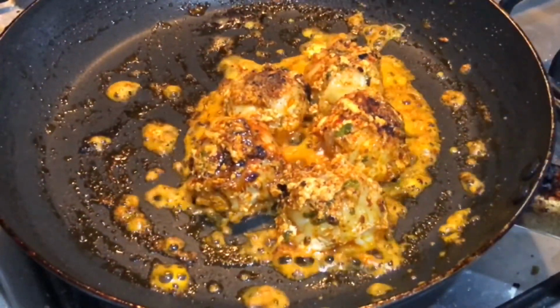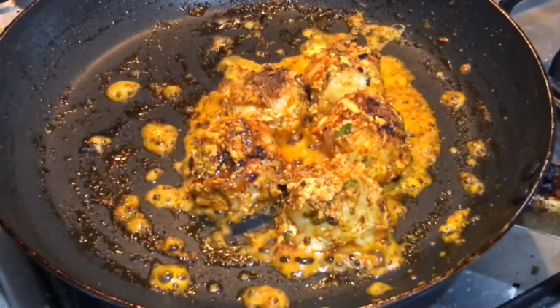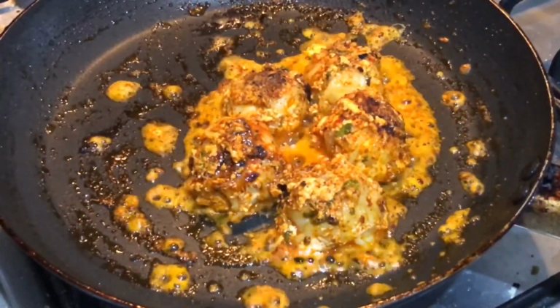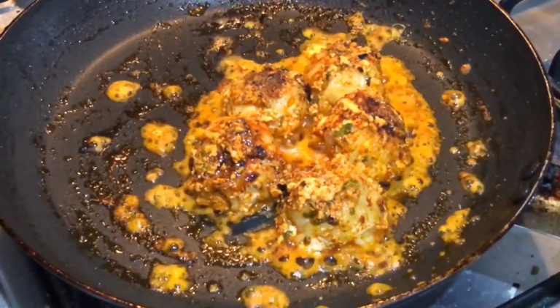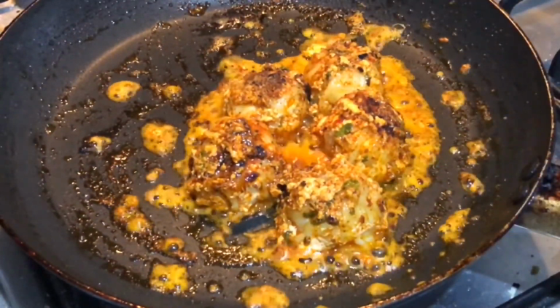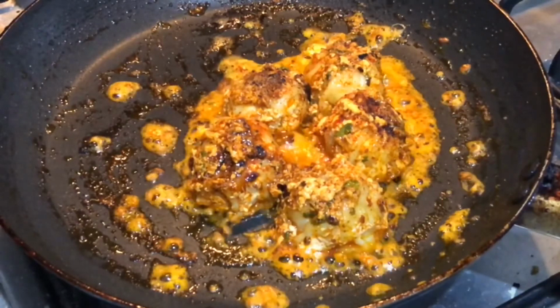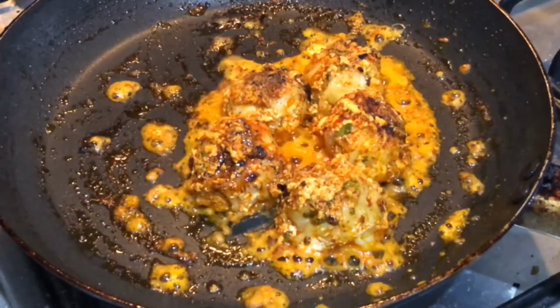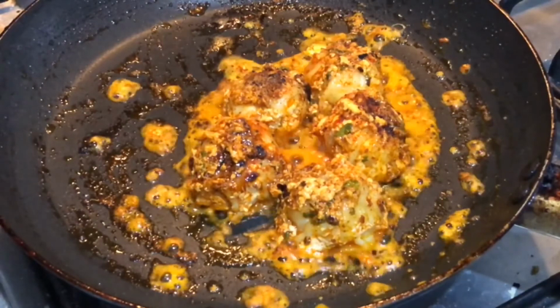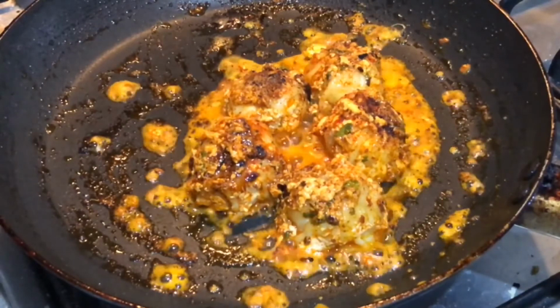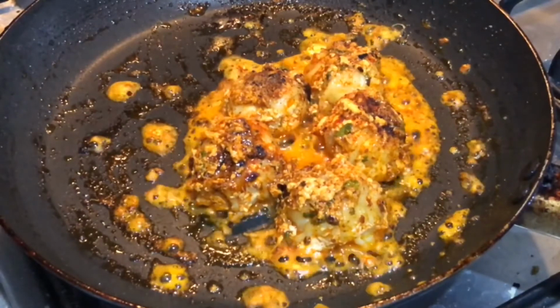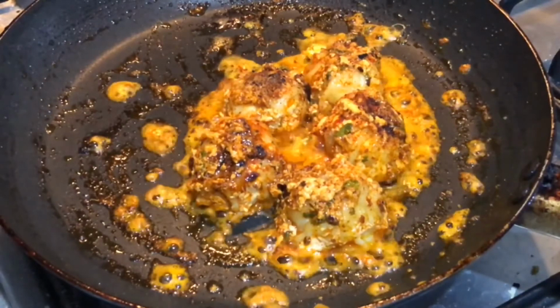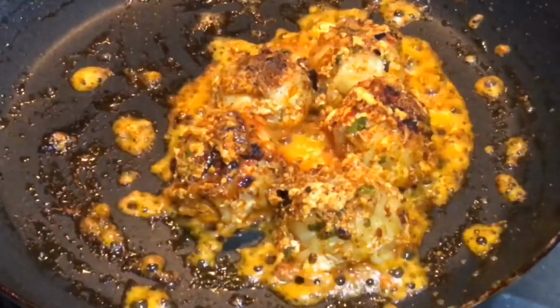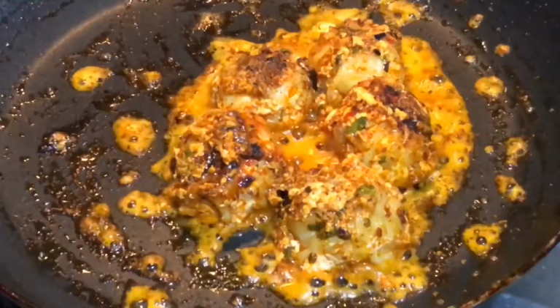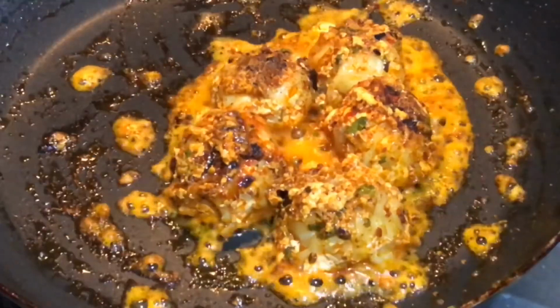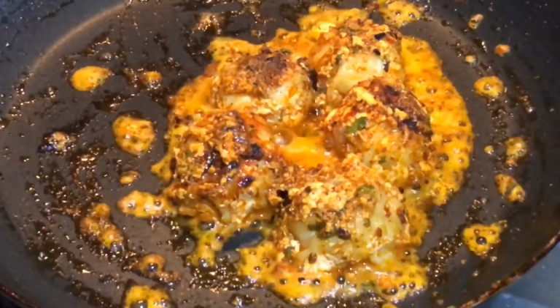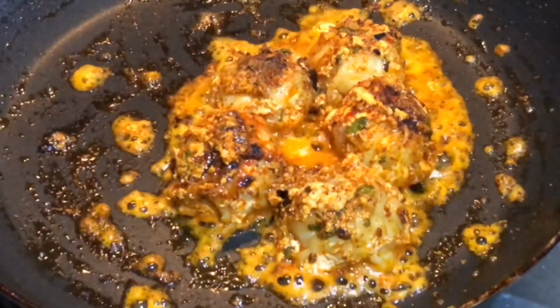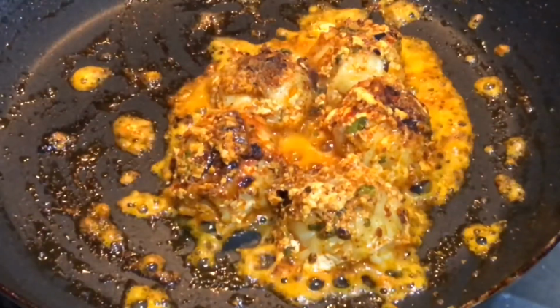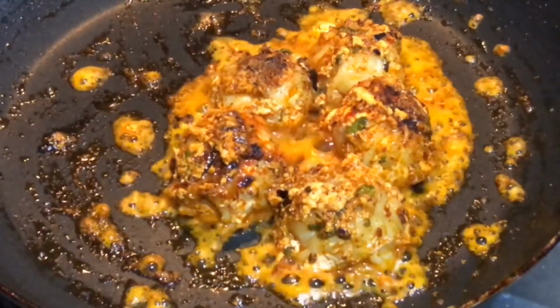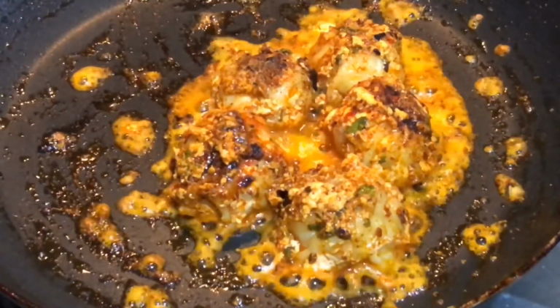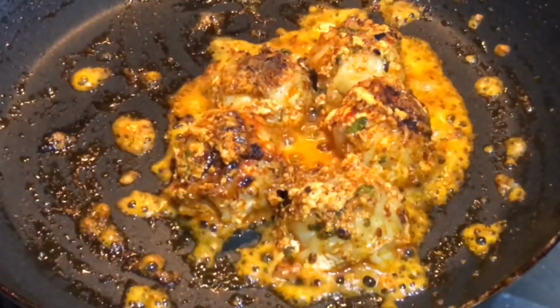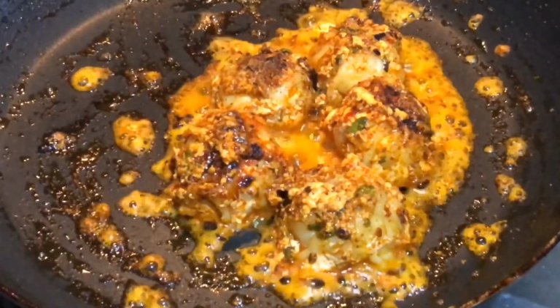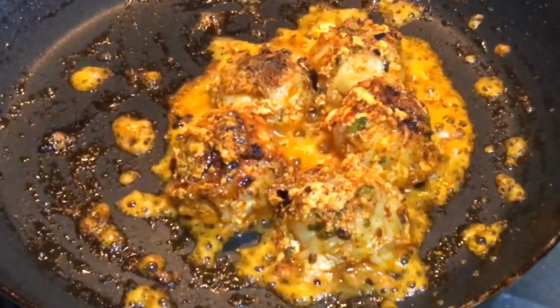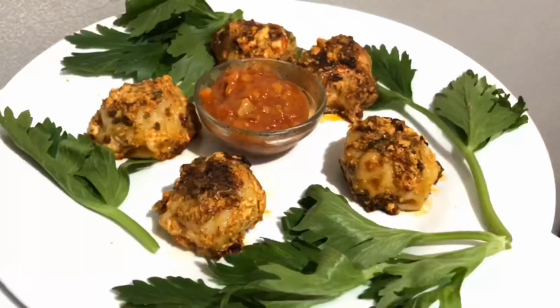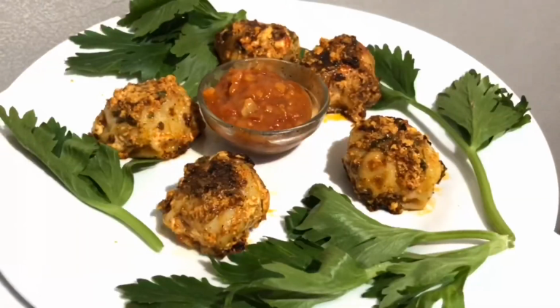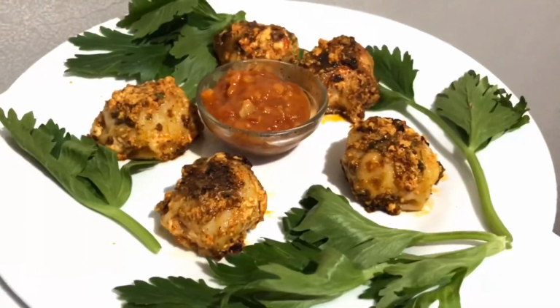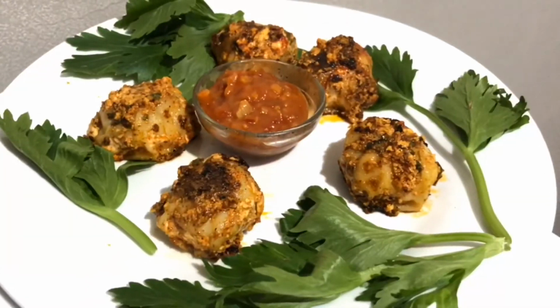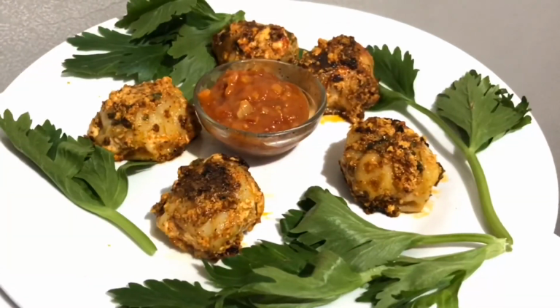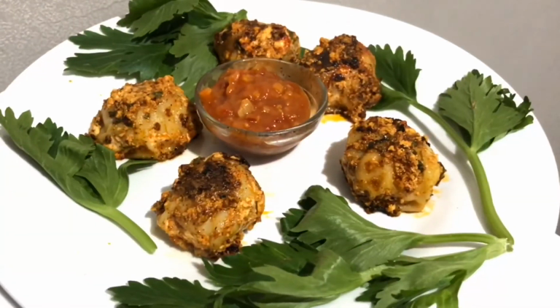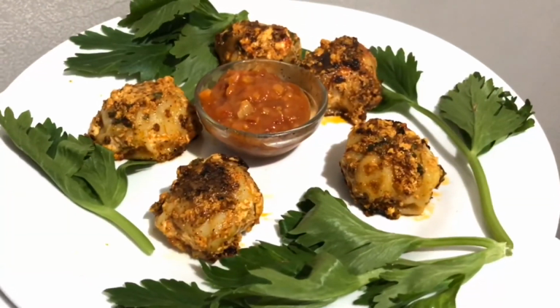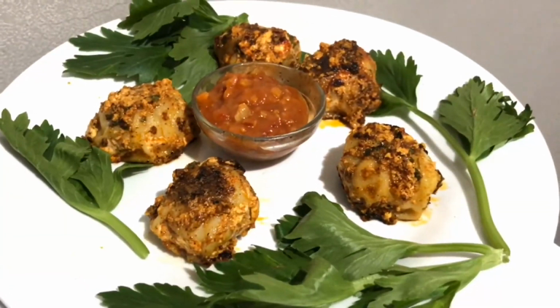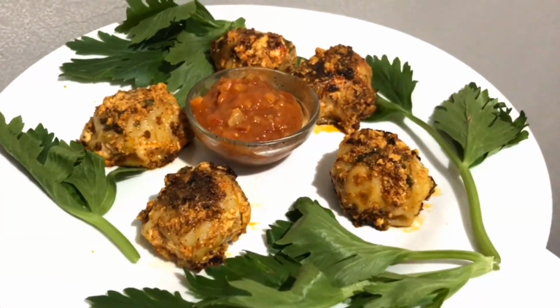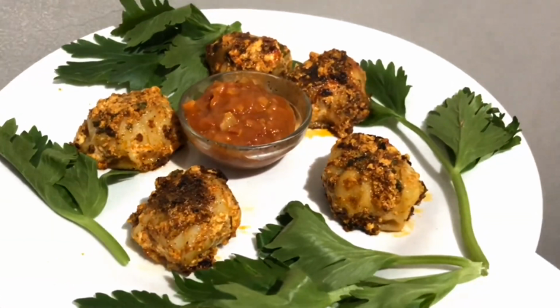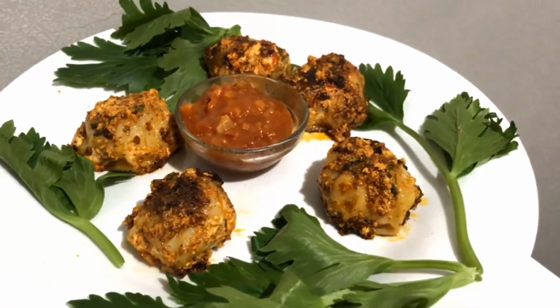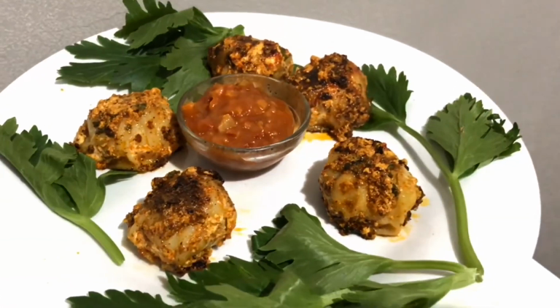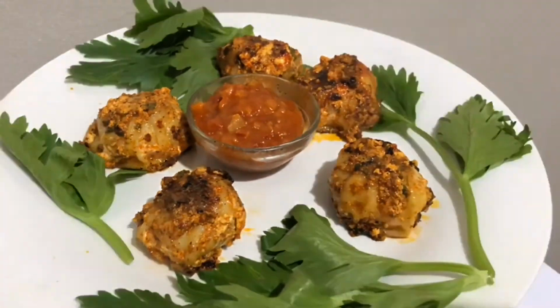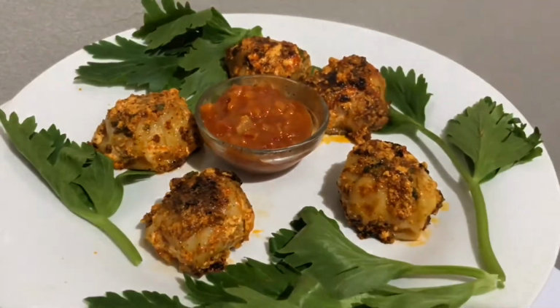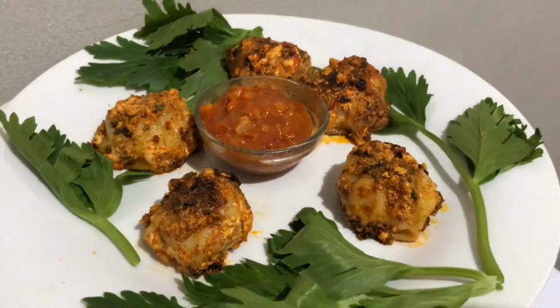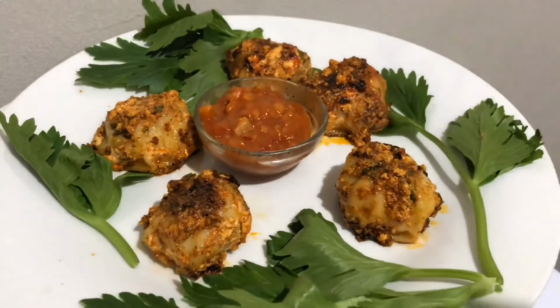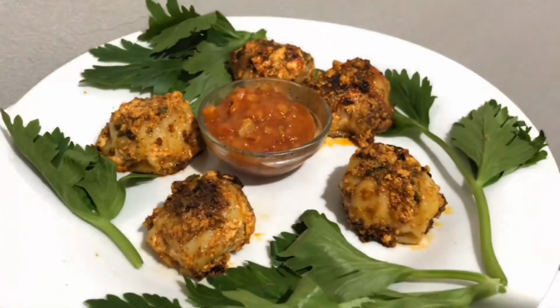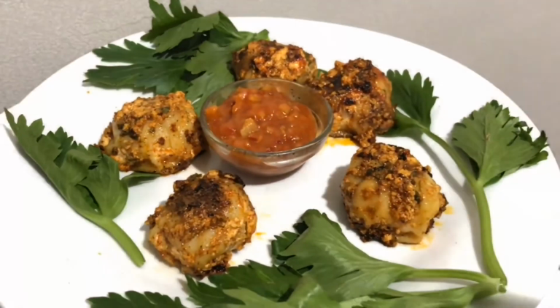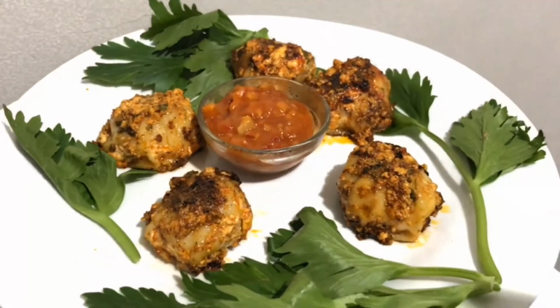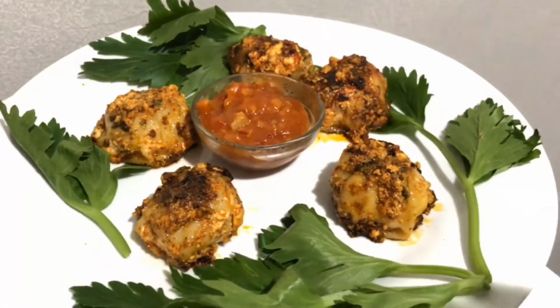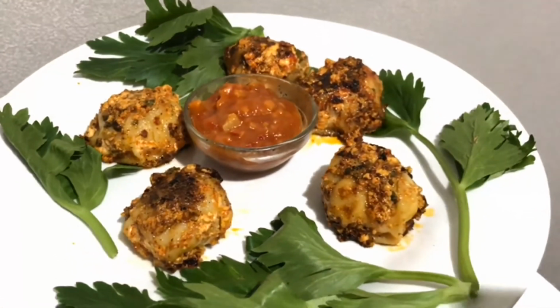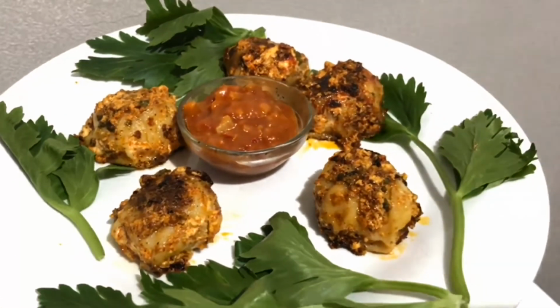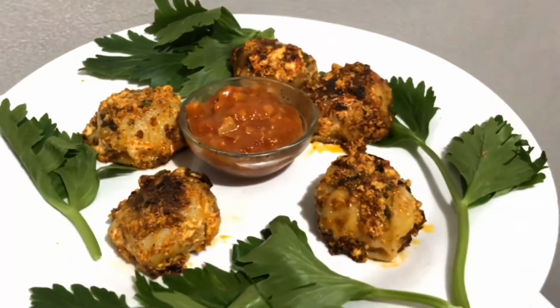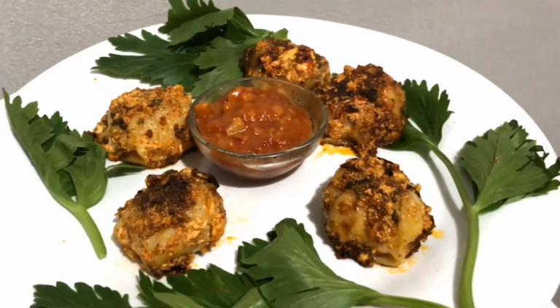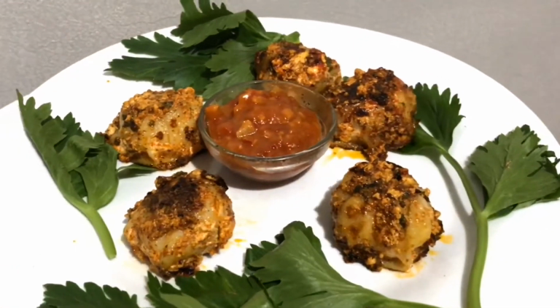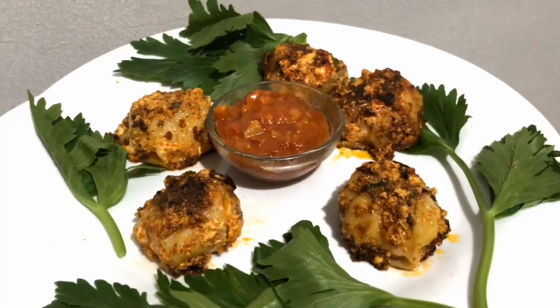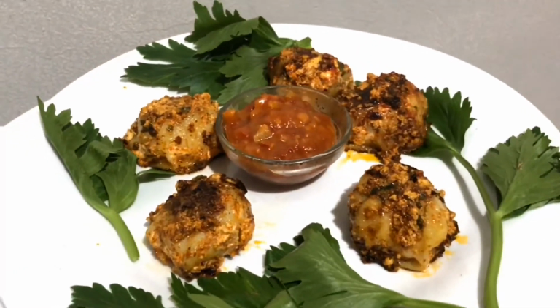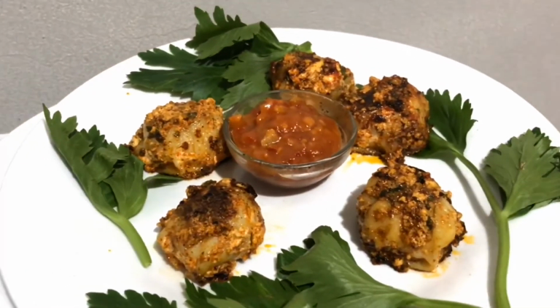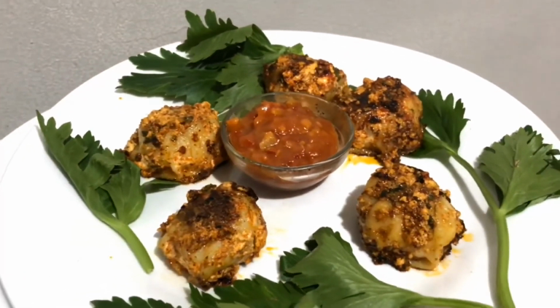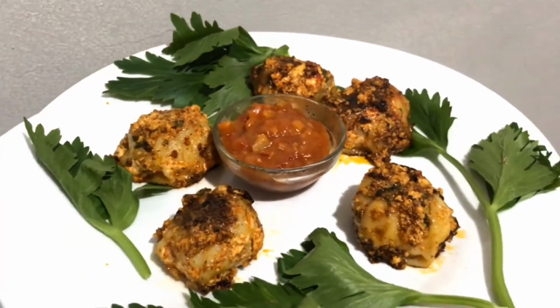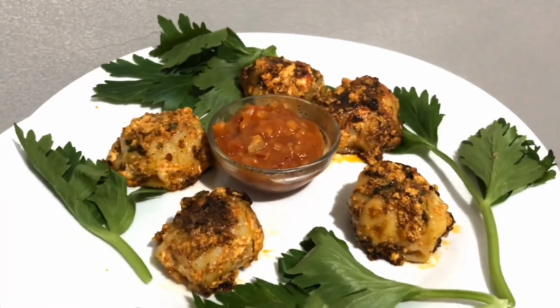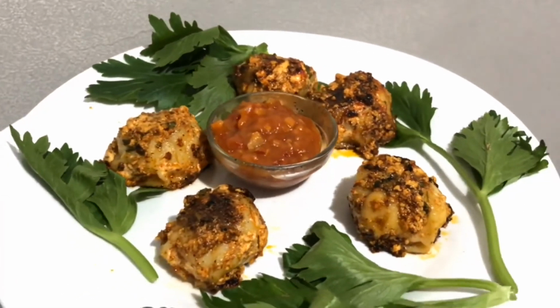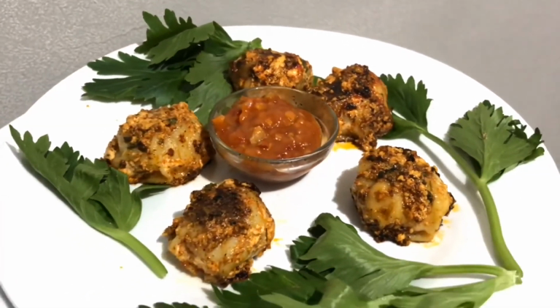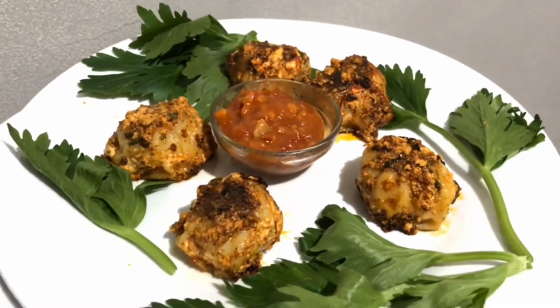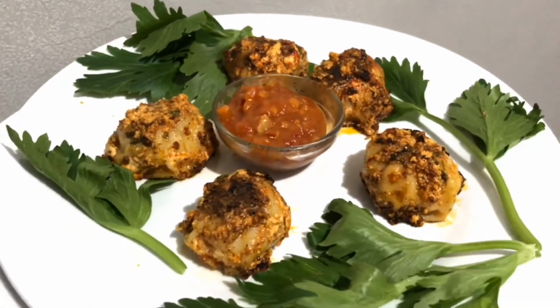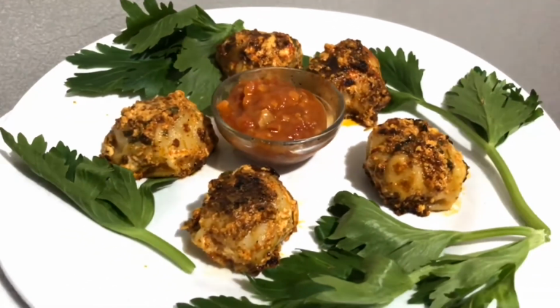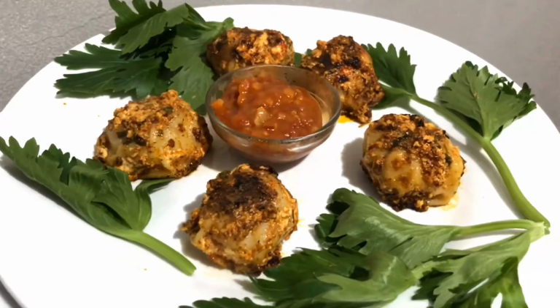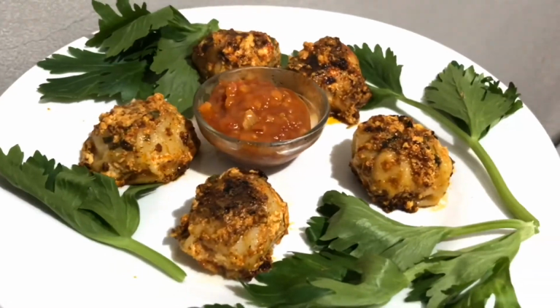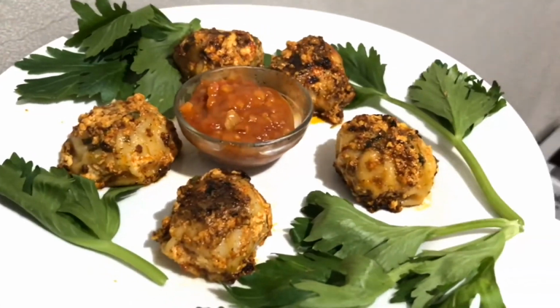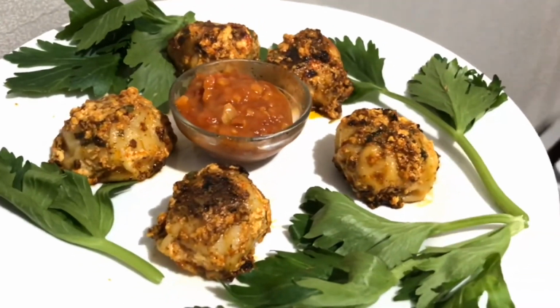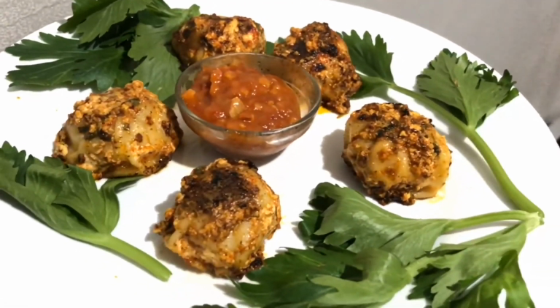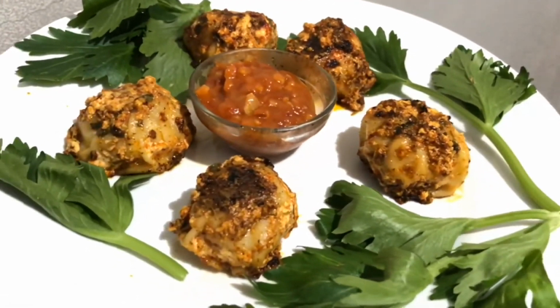I really hope that you like my recipe. If you do, do not forget to subscribe to my channel, leave a comment, and hit like. I will see you next time. Till then, take care. Bye!